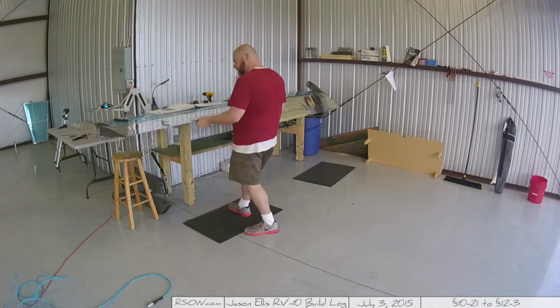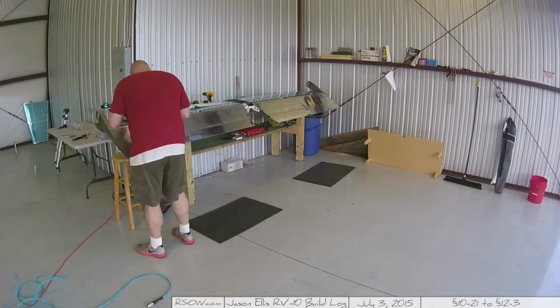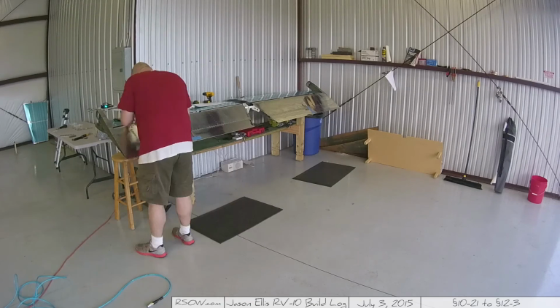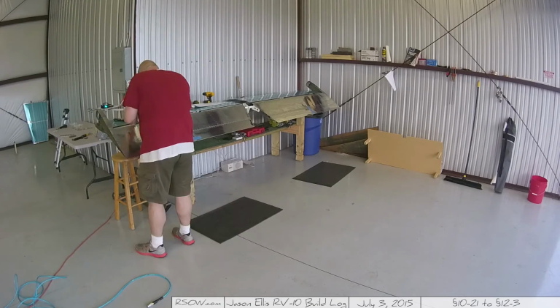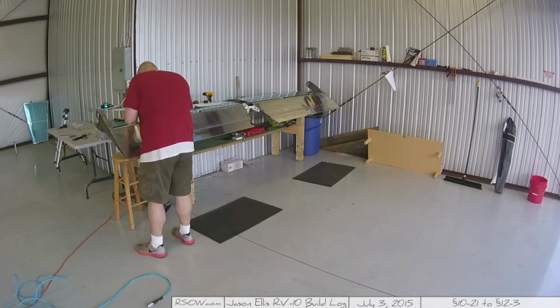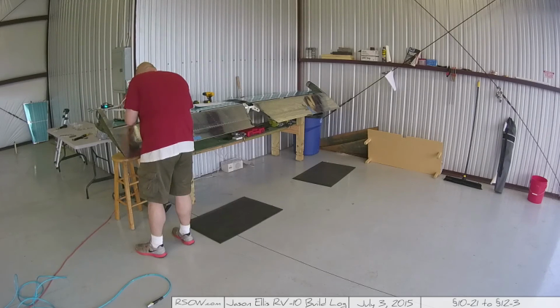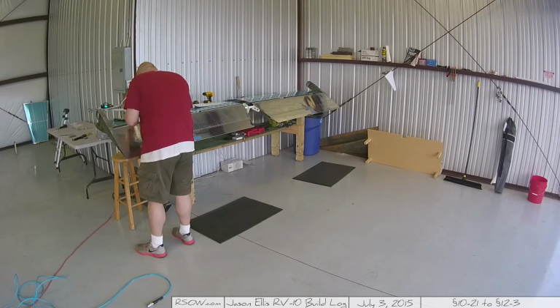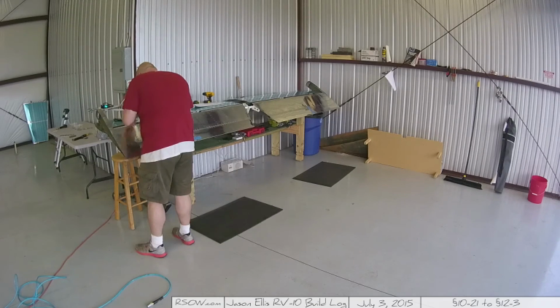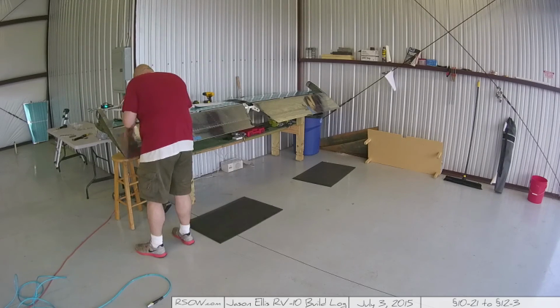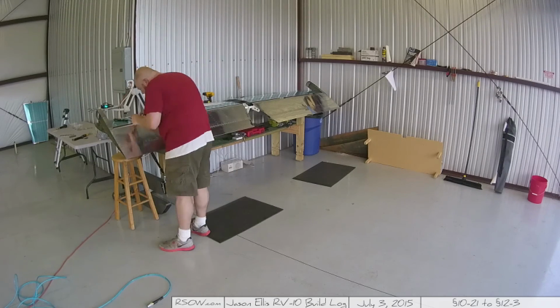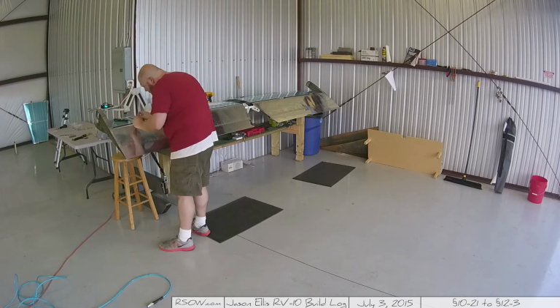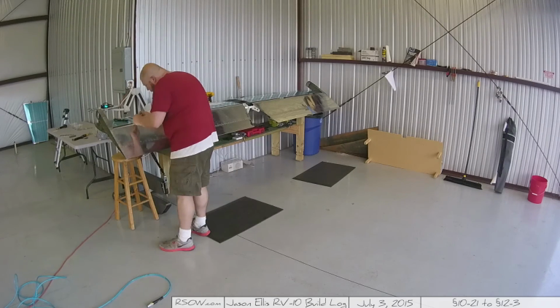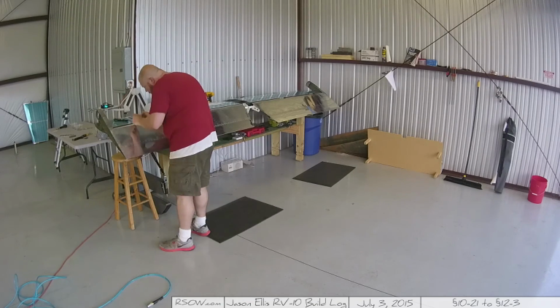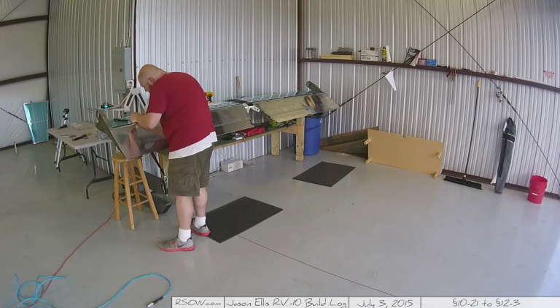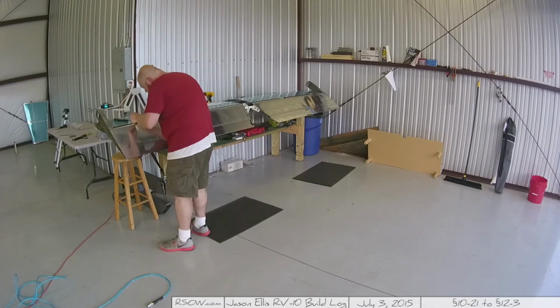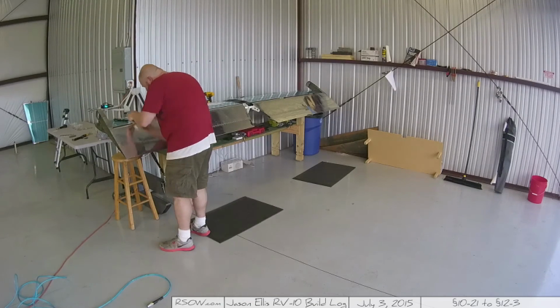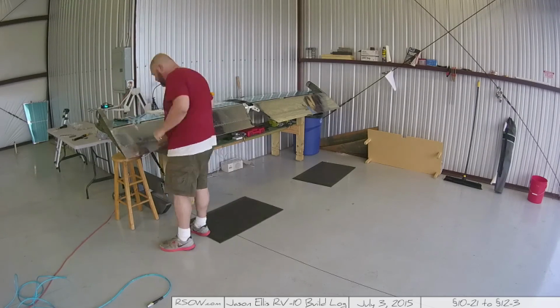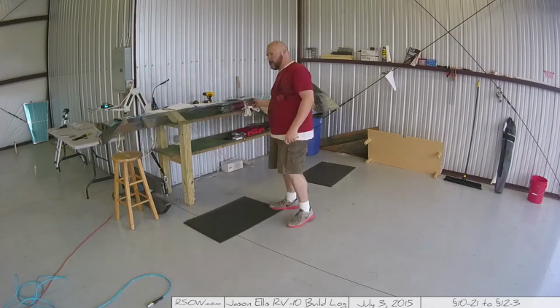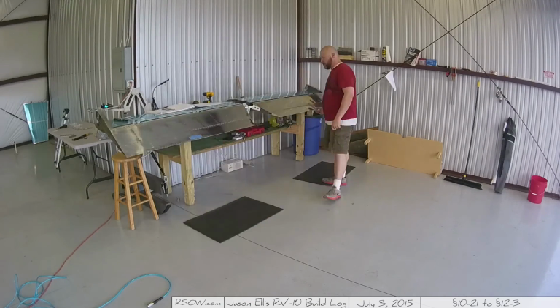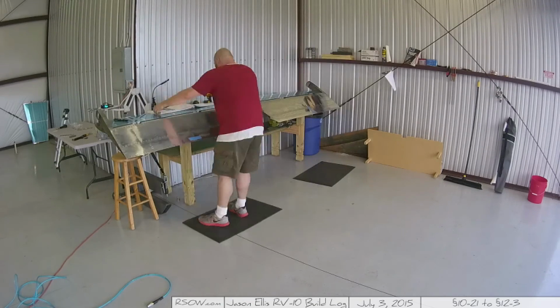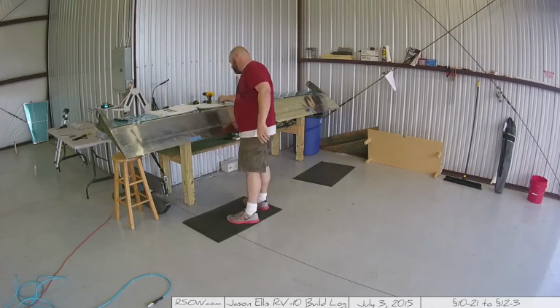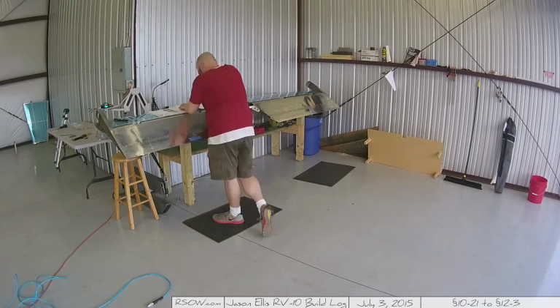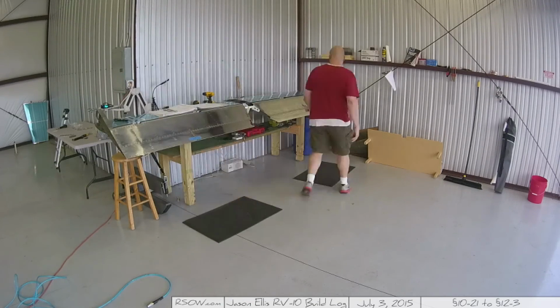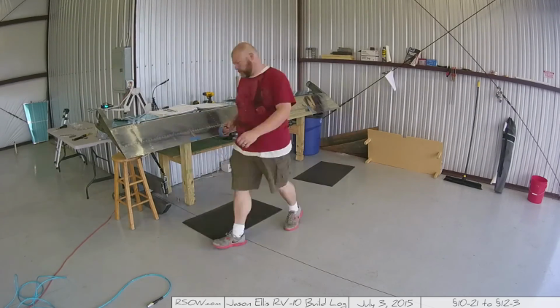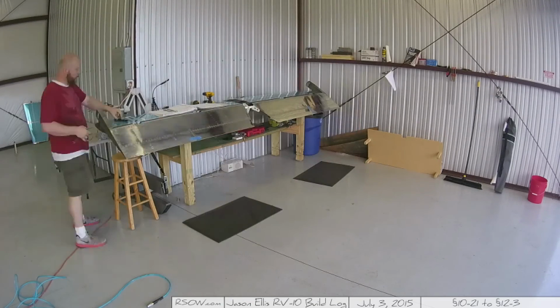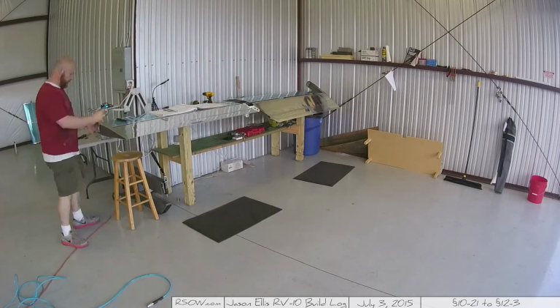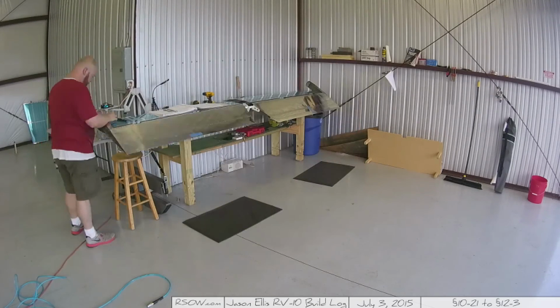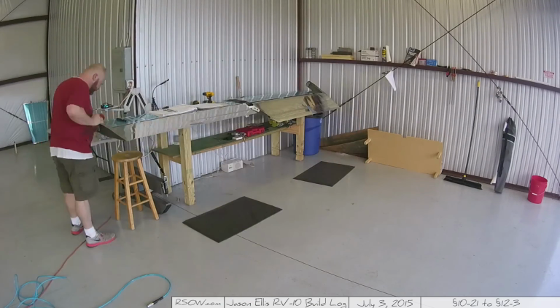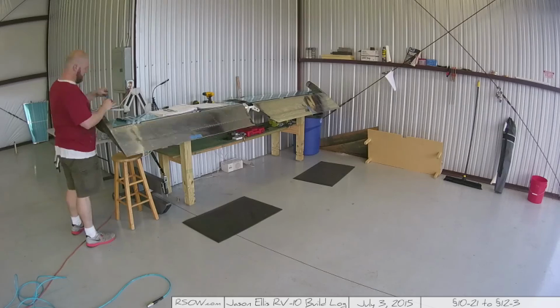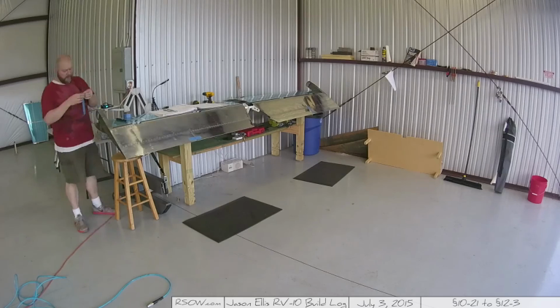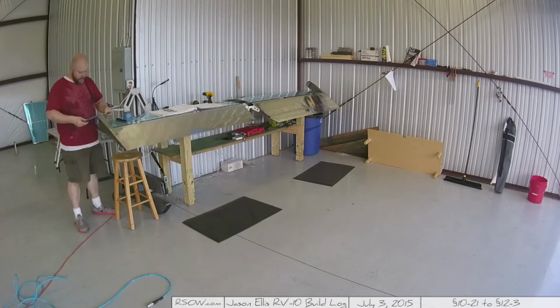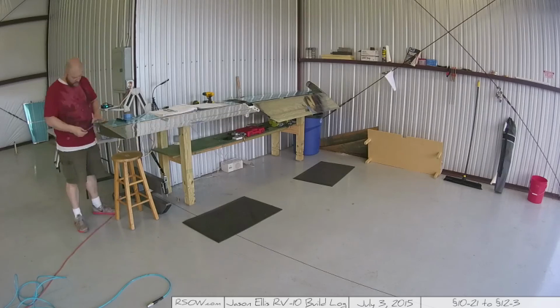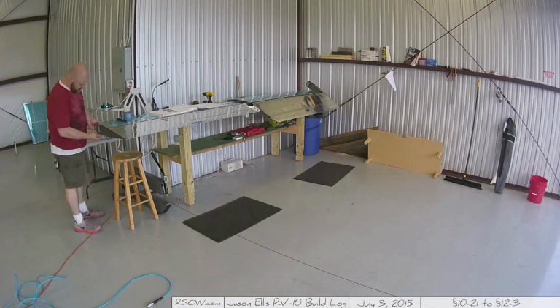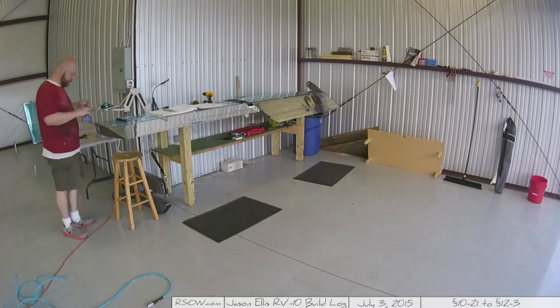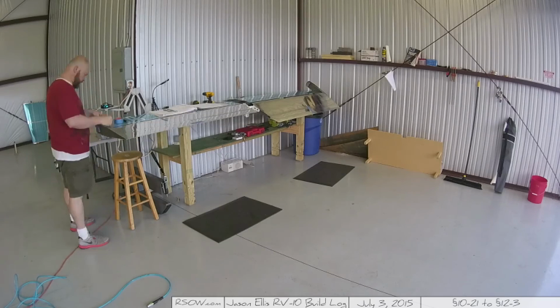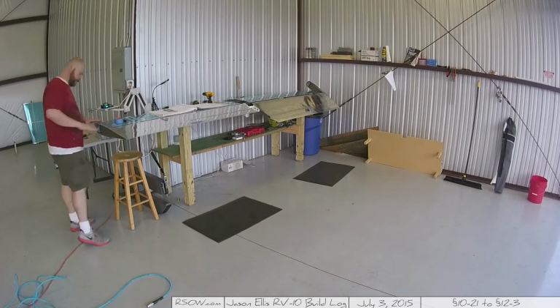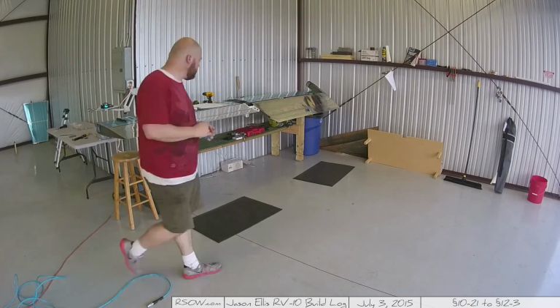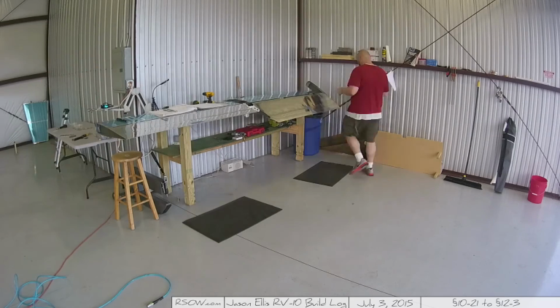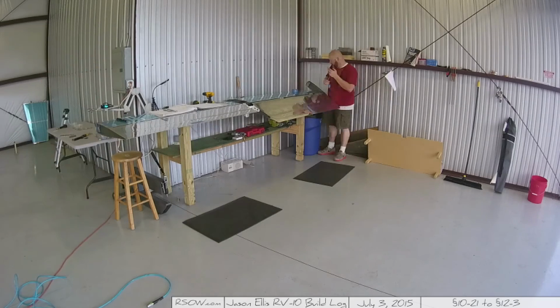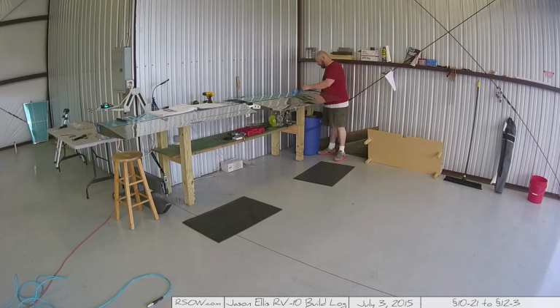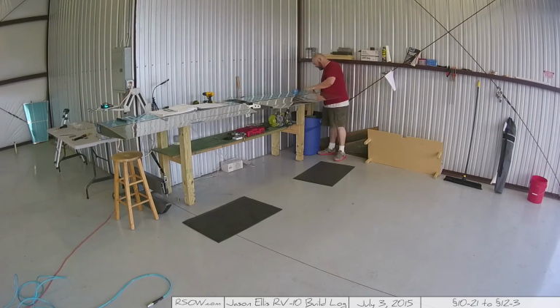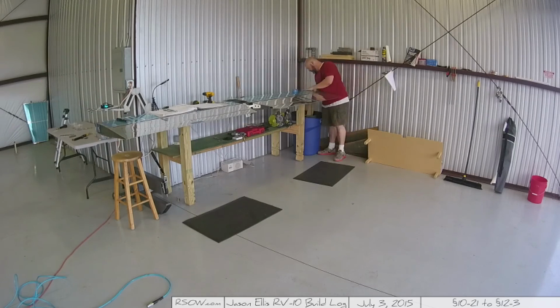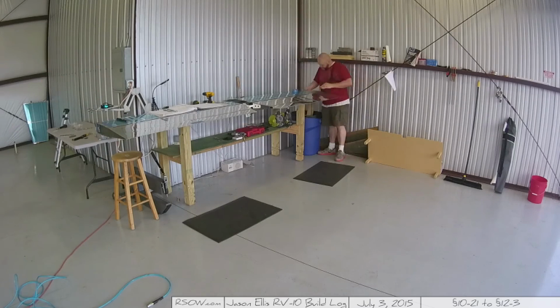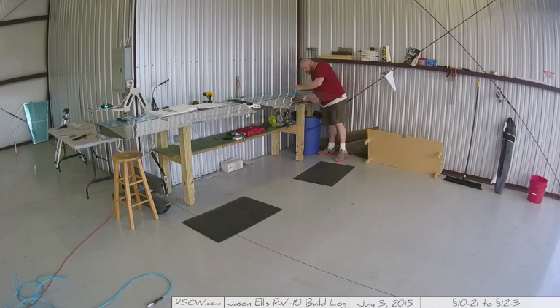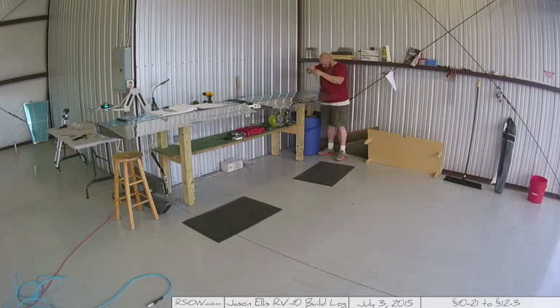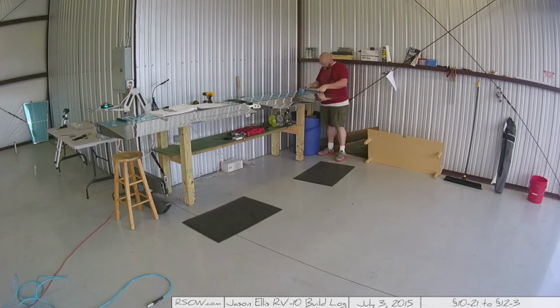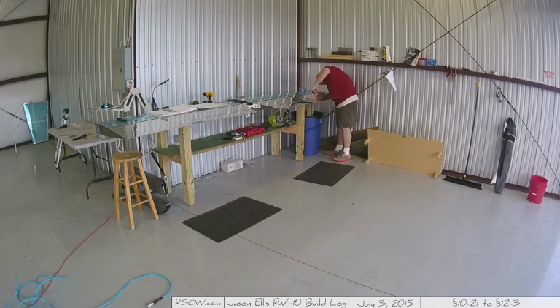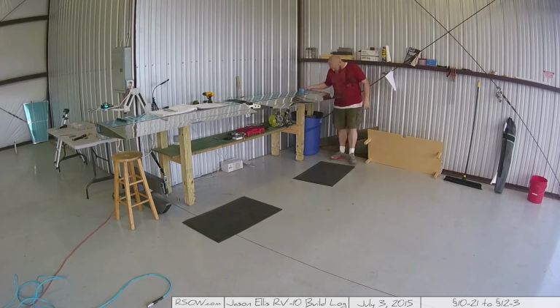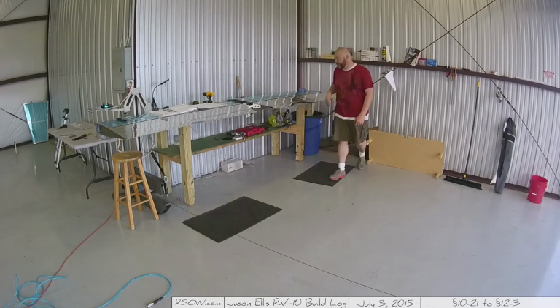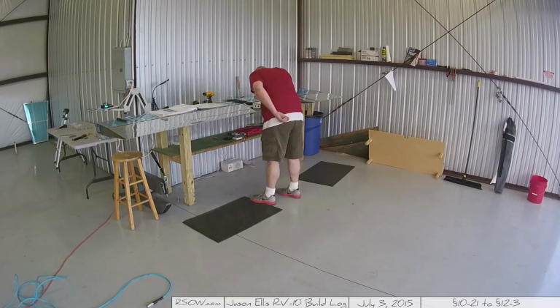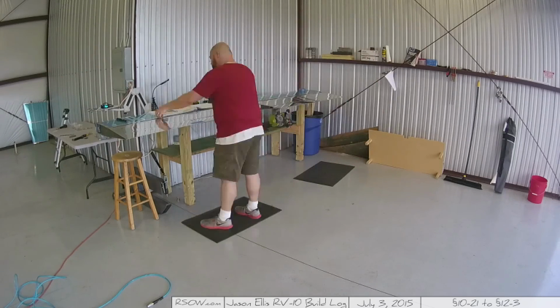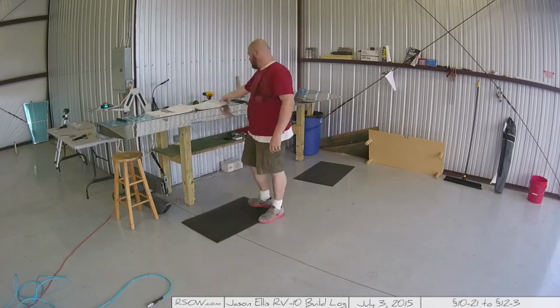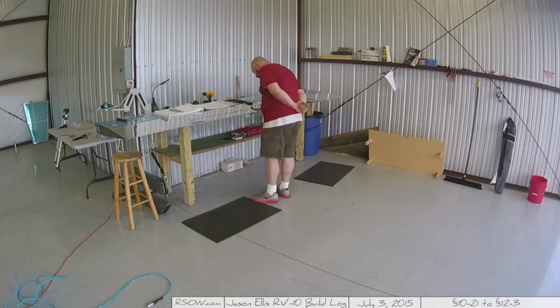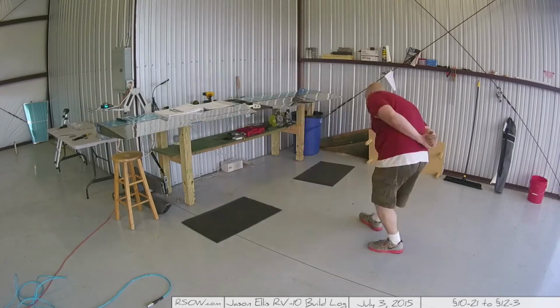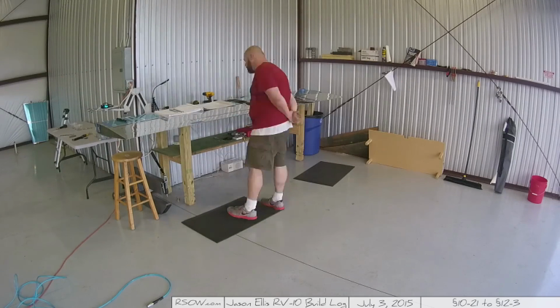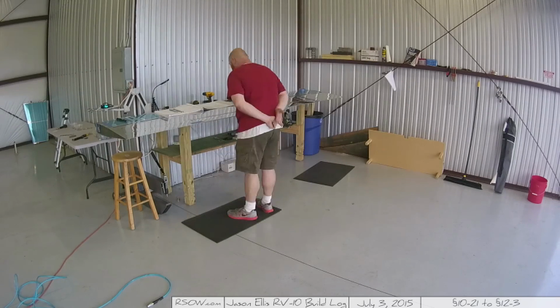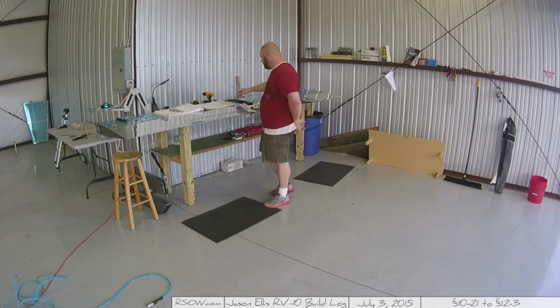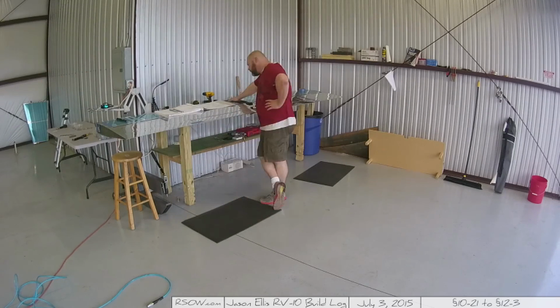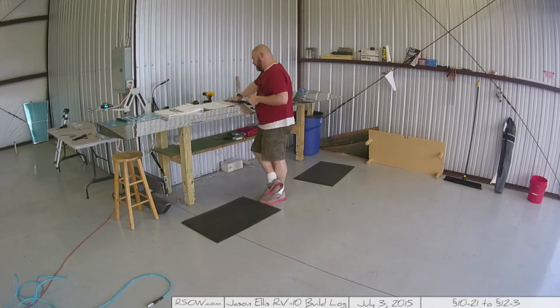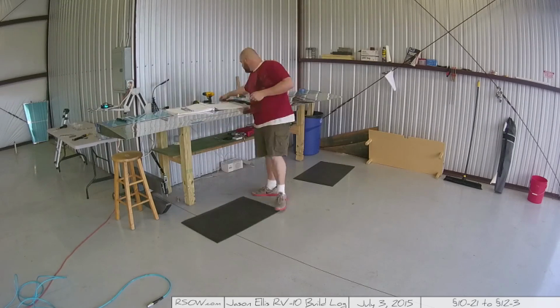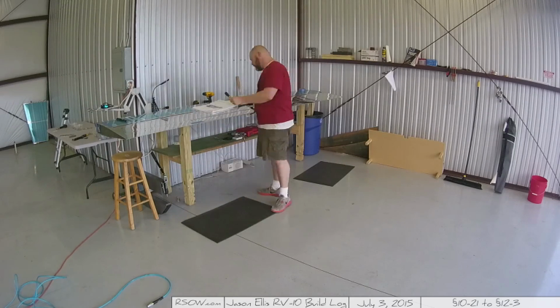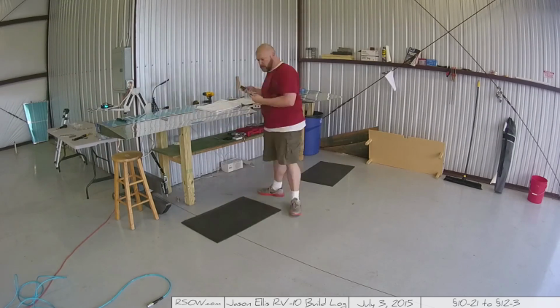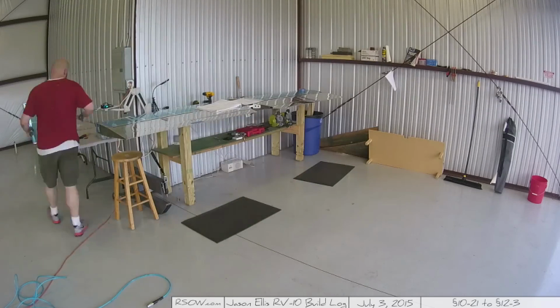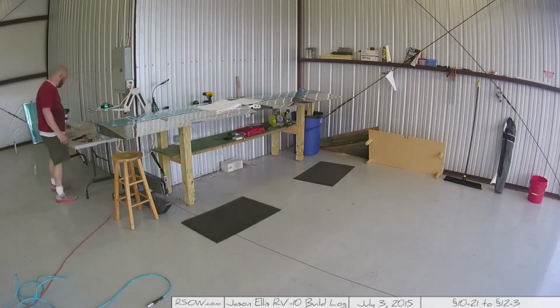Anyways guys, thank you very much, I appreciate you watching — more next time.